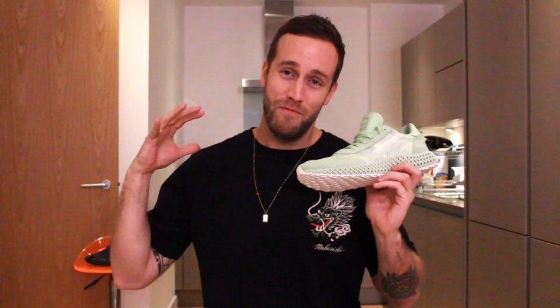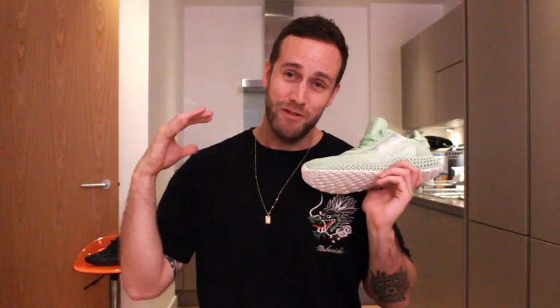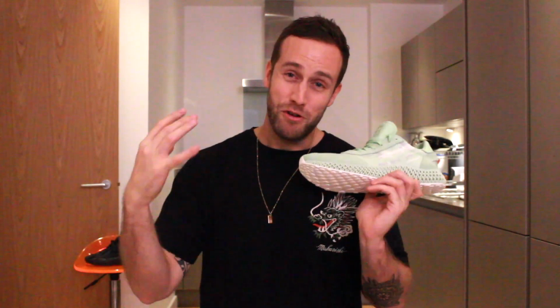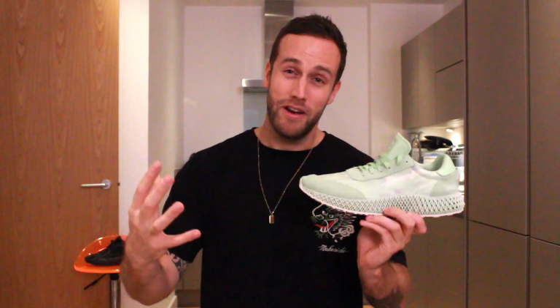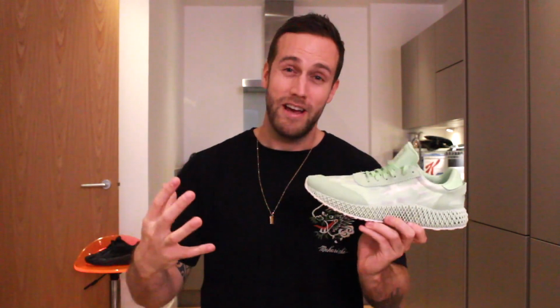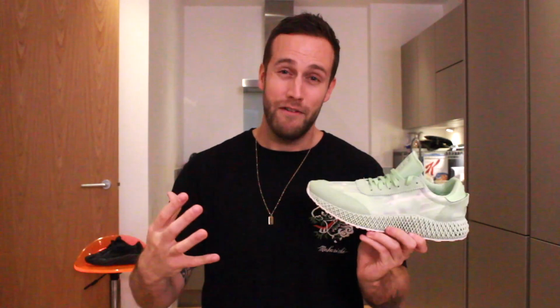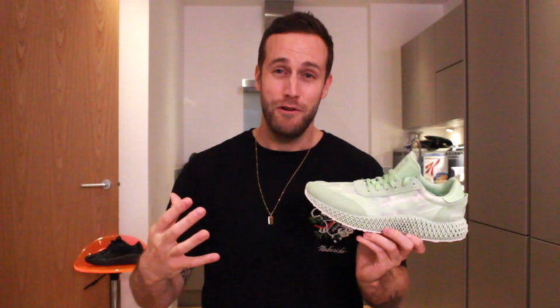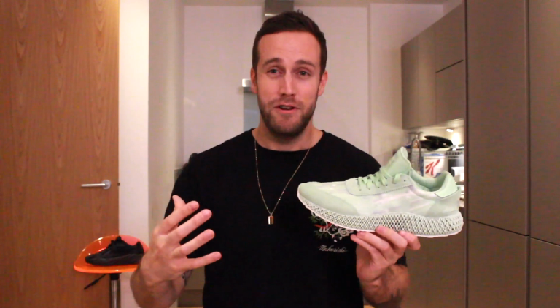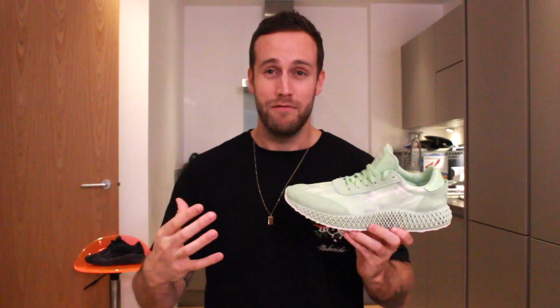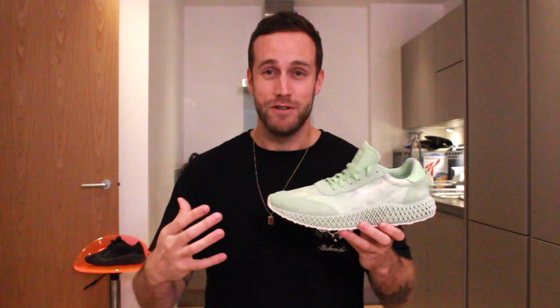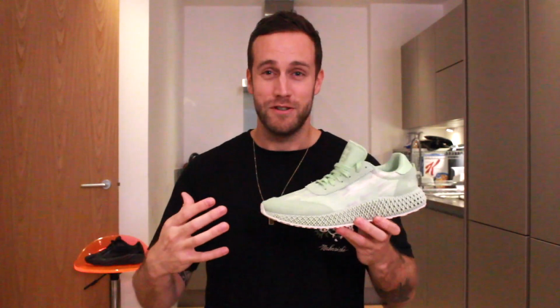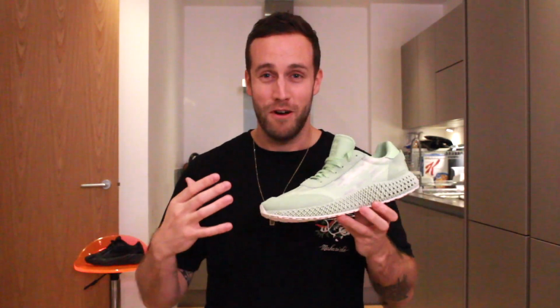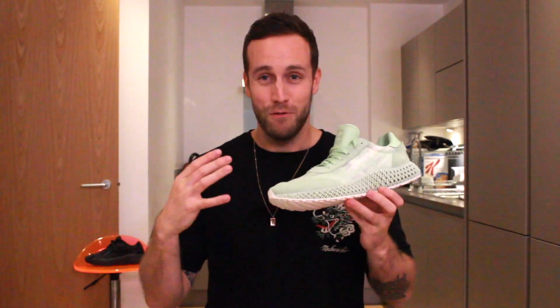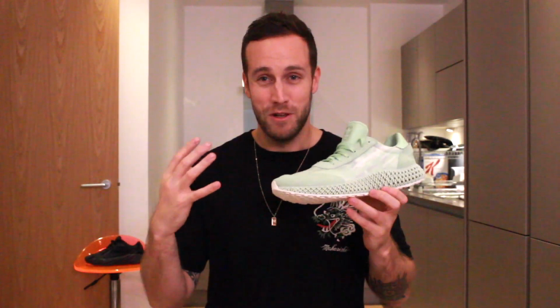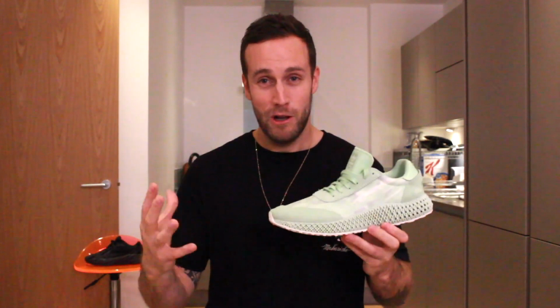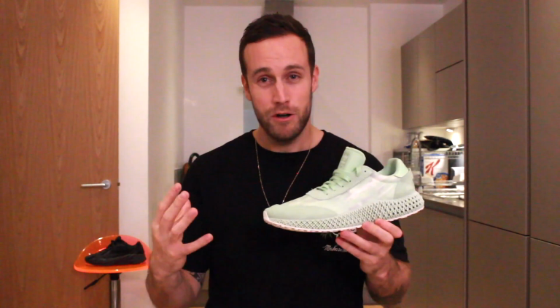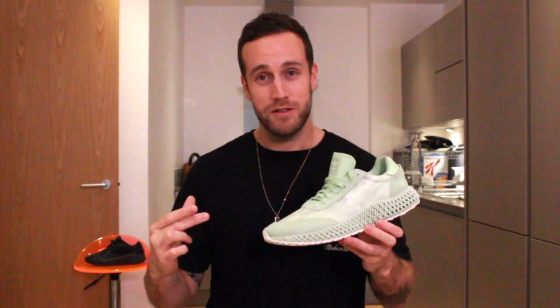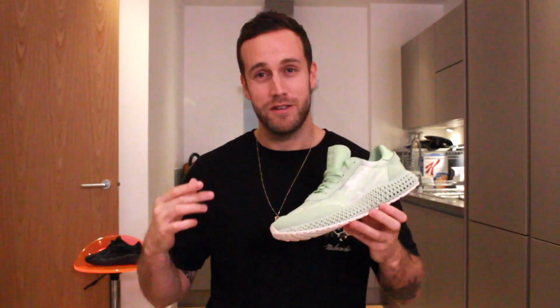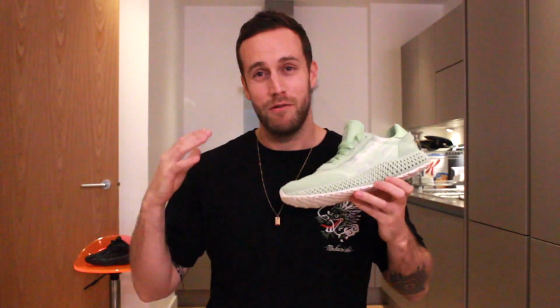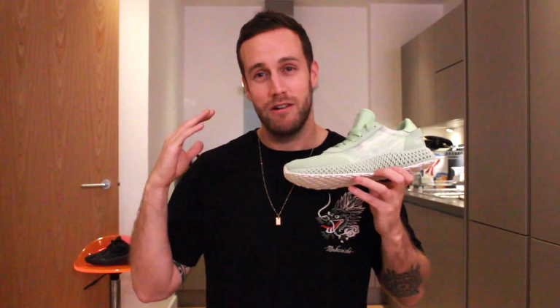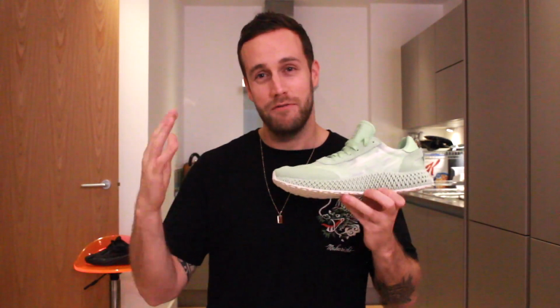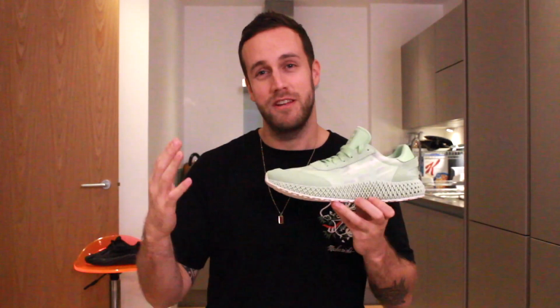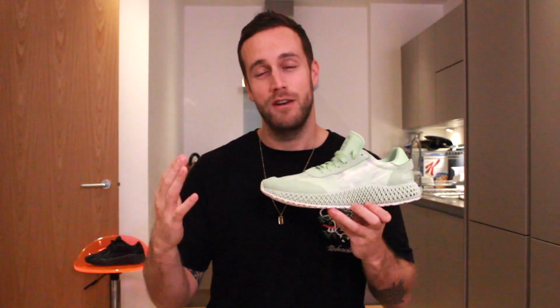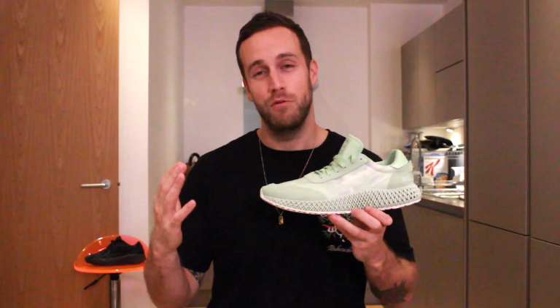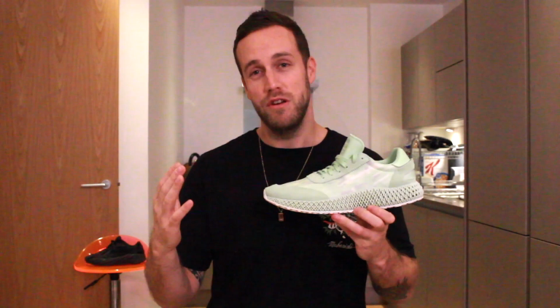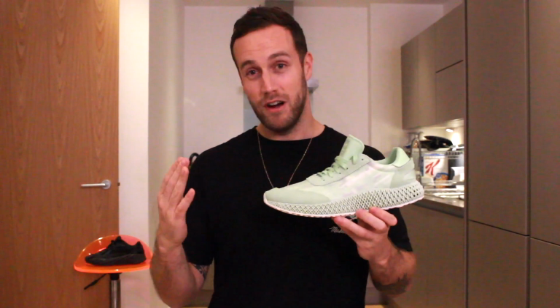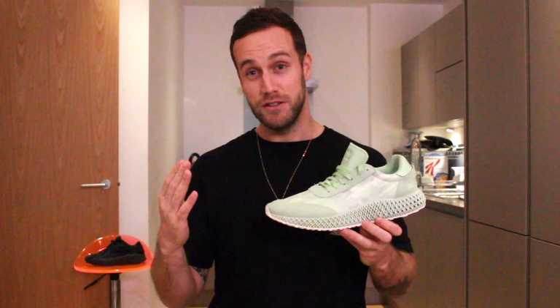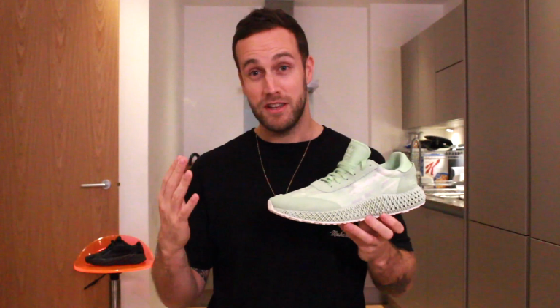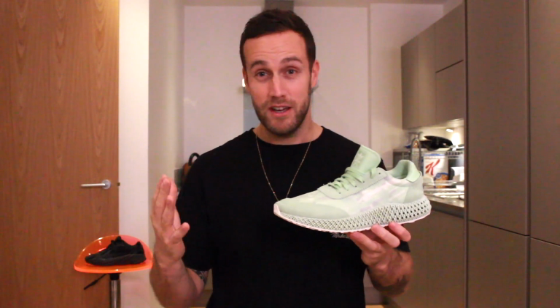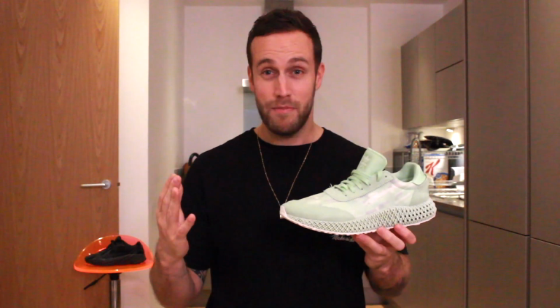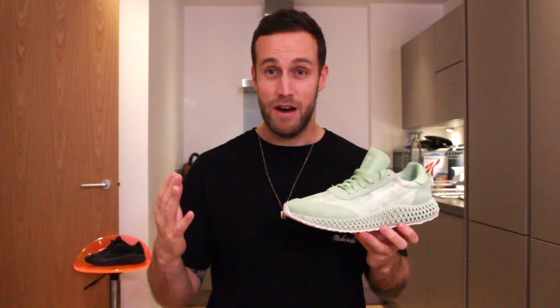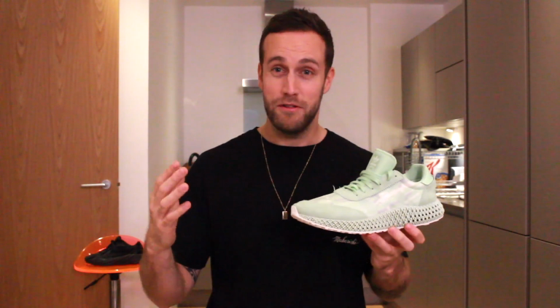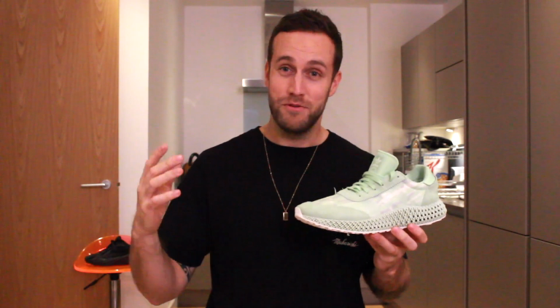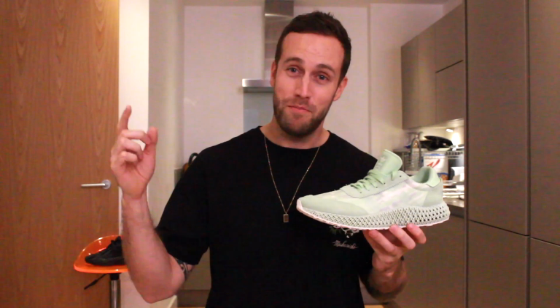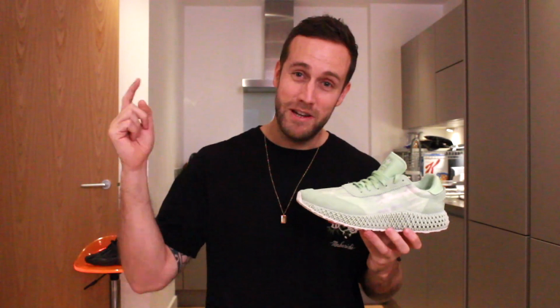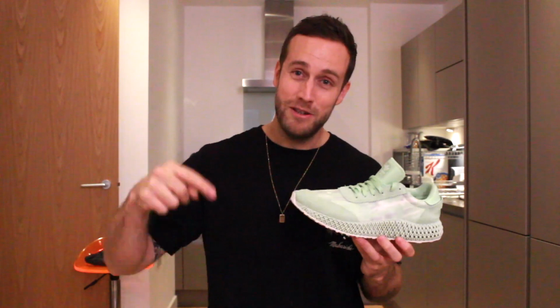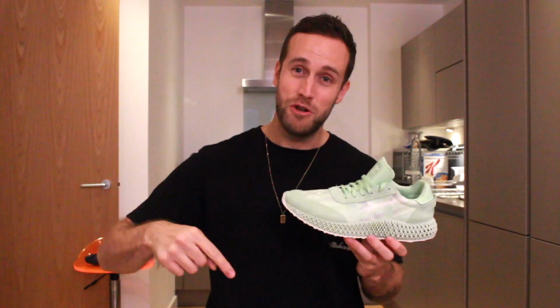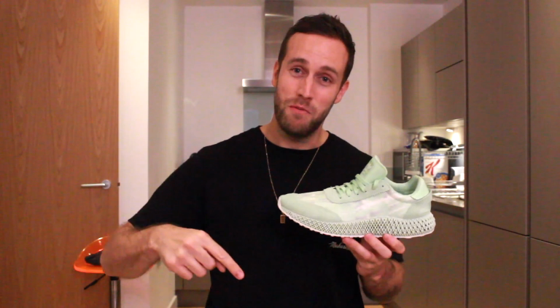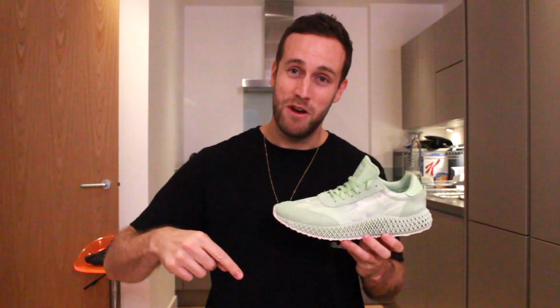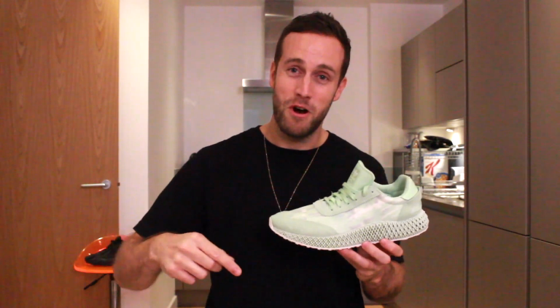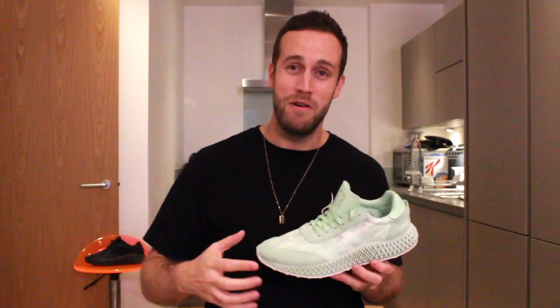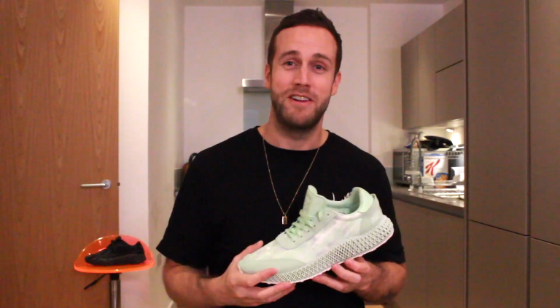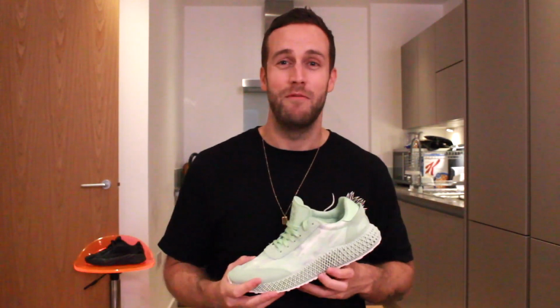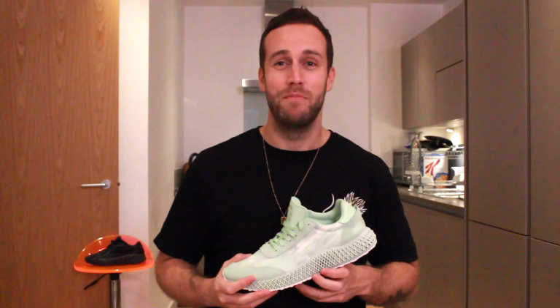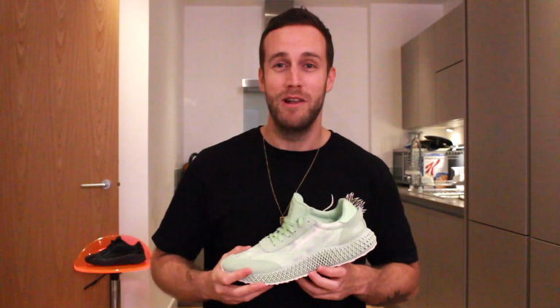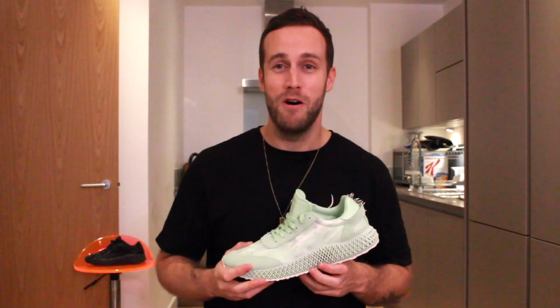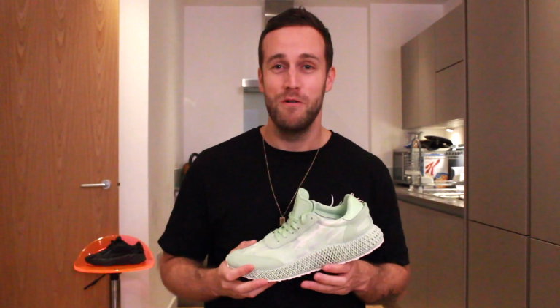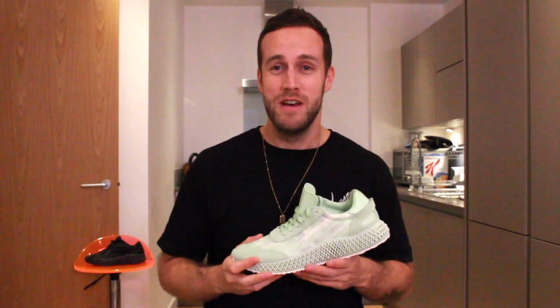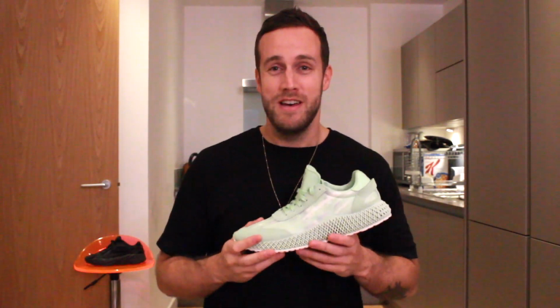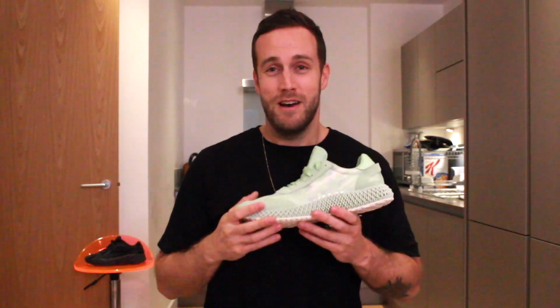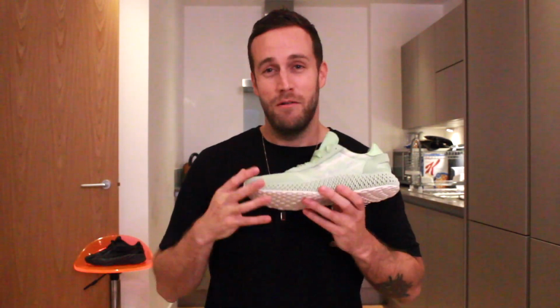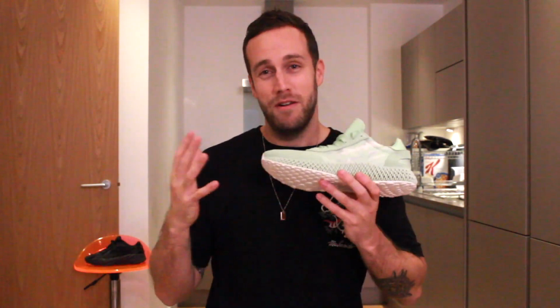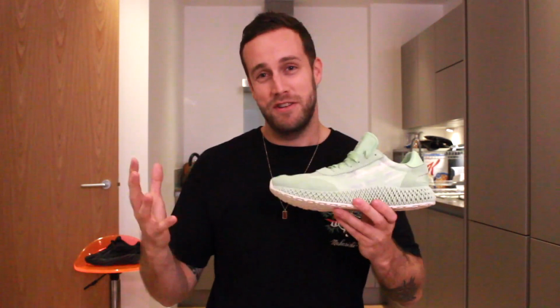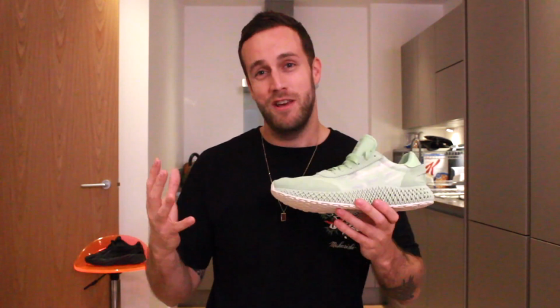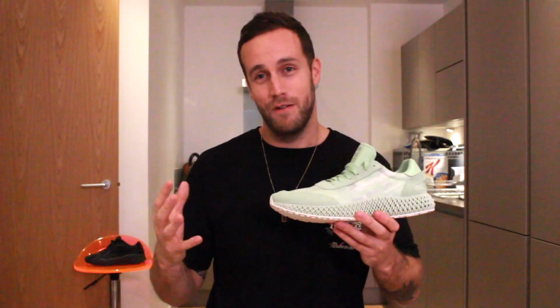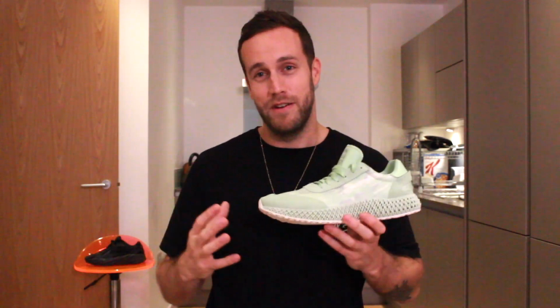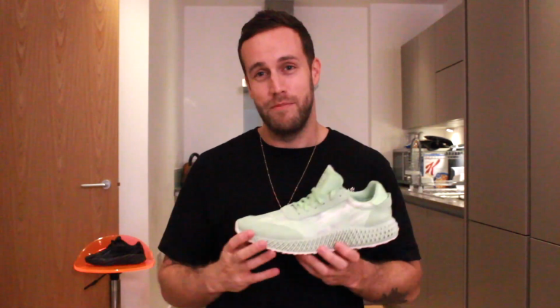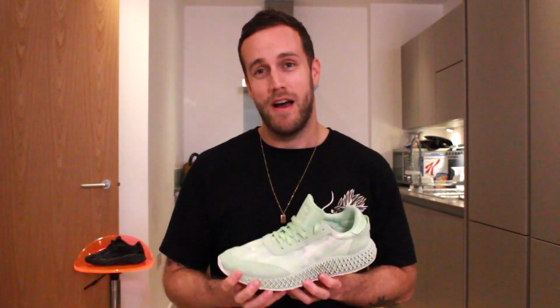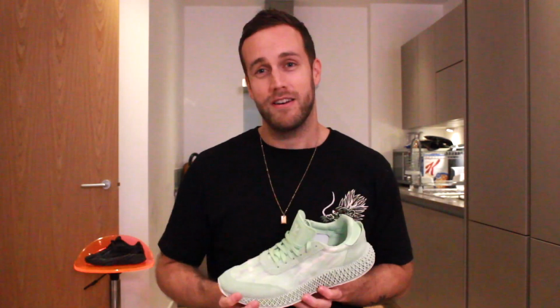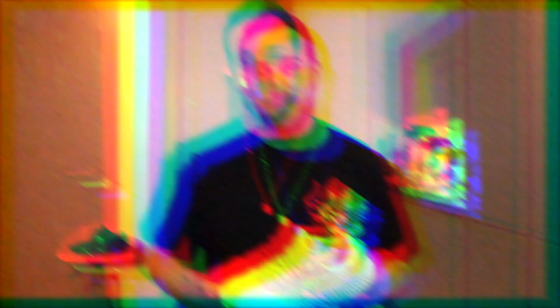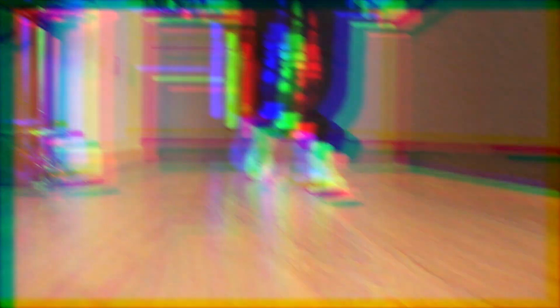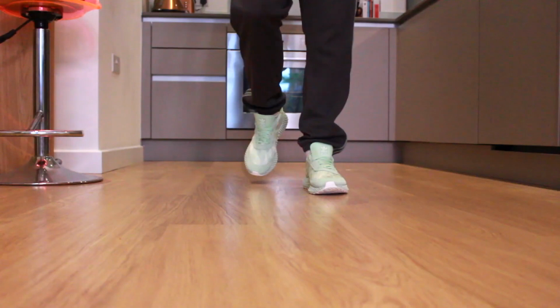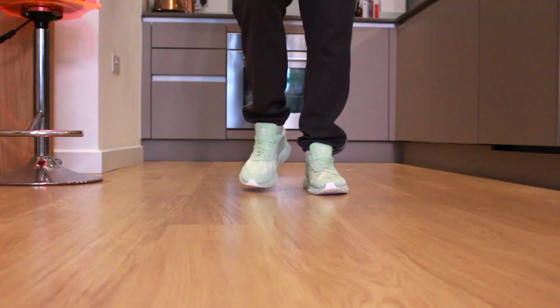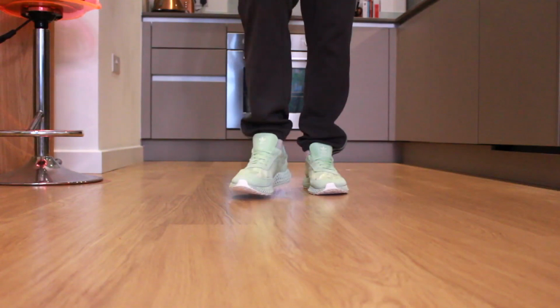I'm going to stop talking about these sneakers and start putting them on my feet. I'm trying out a few different styles and looks — I'd love to hear what you guys think, so please drop me a comment down below.